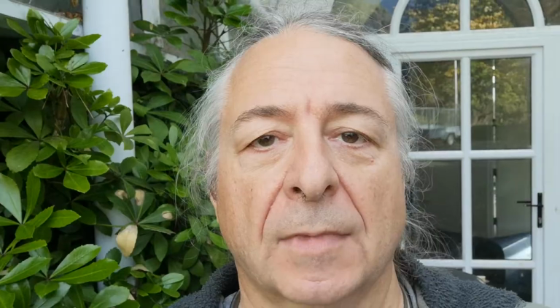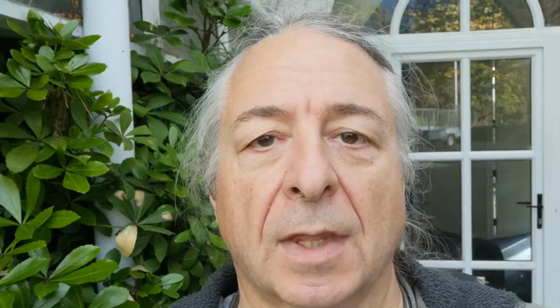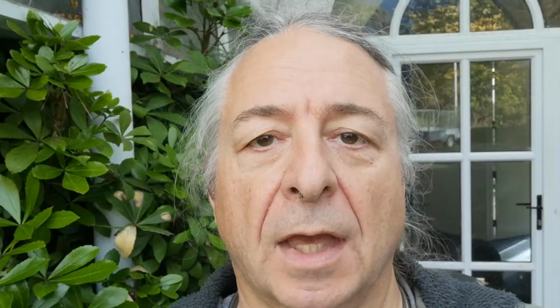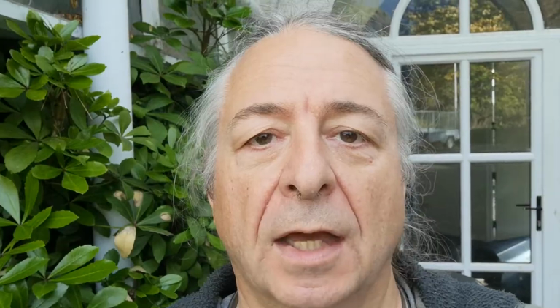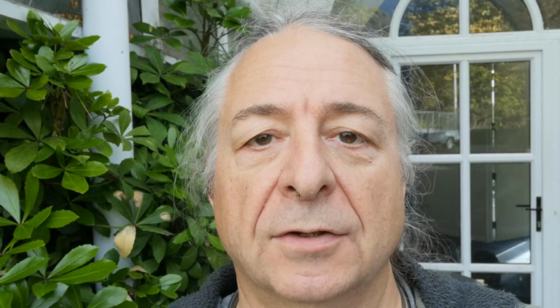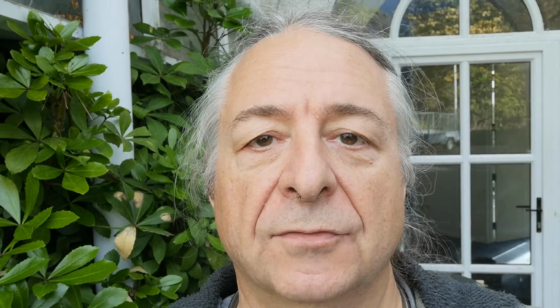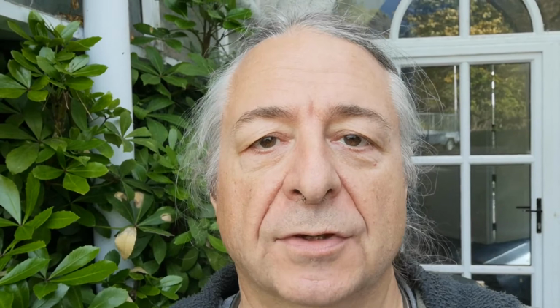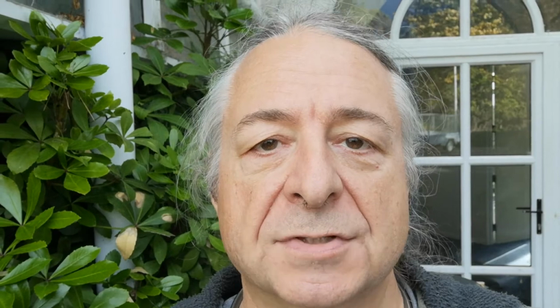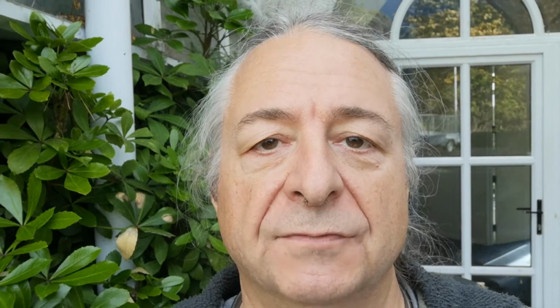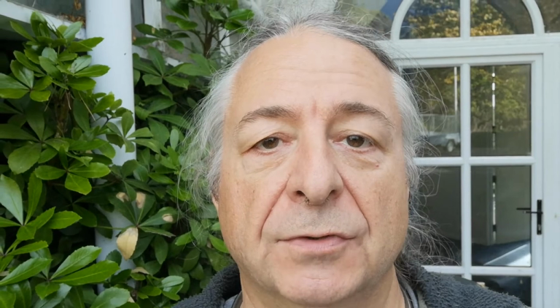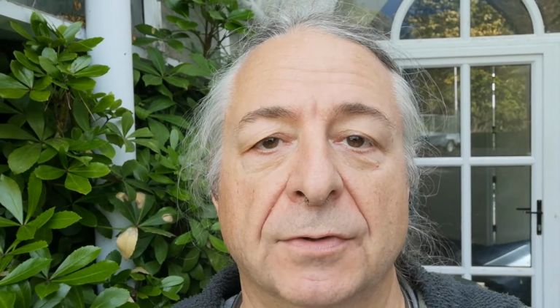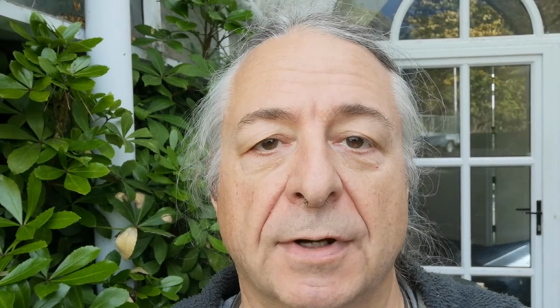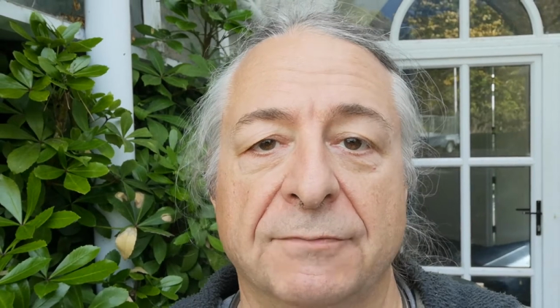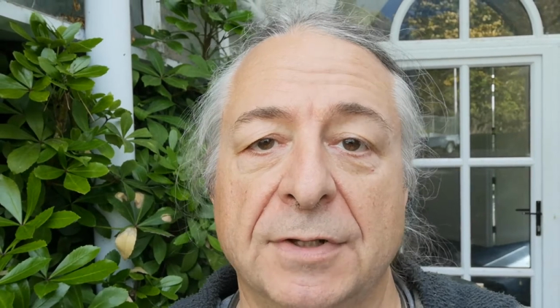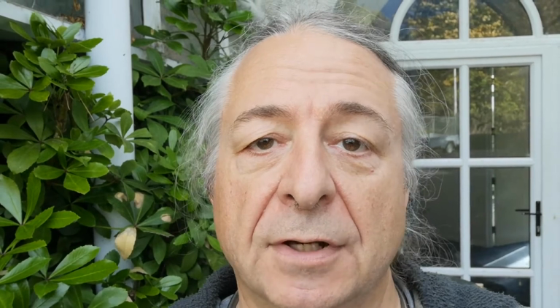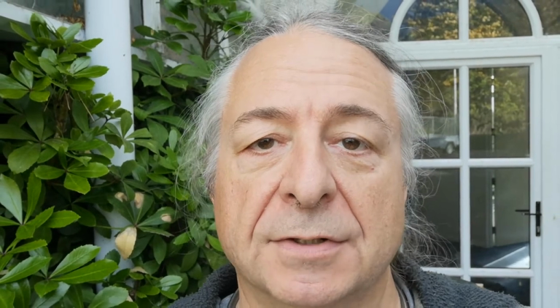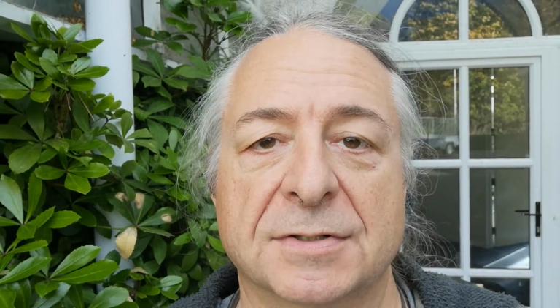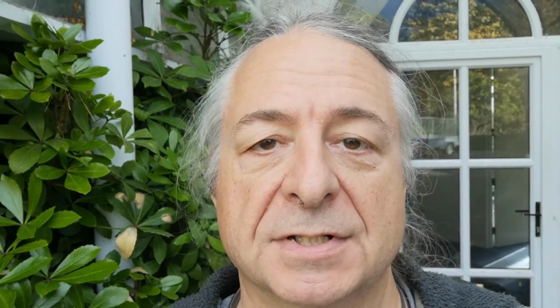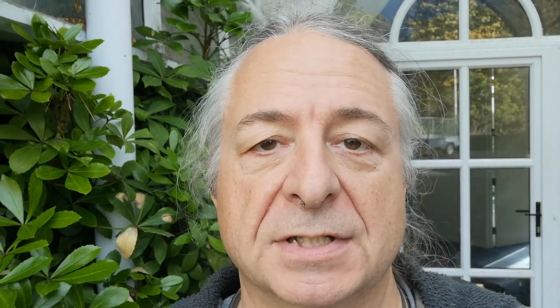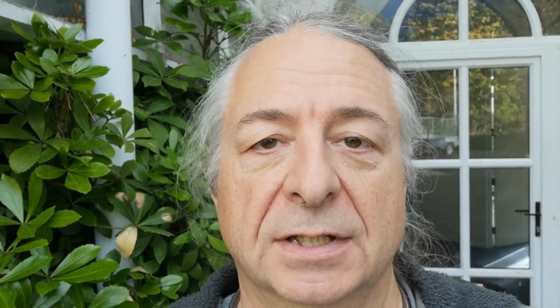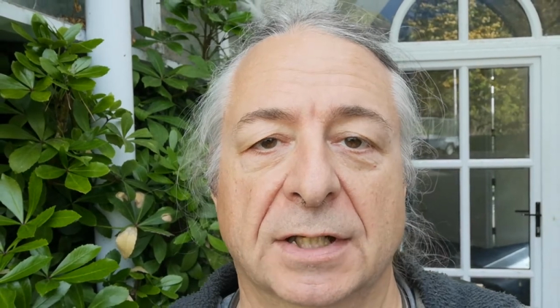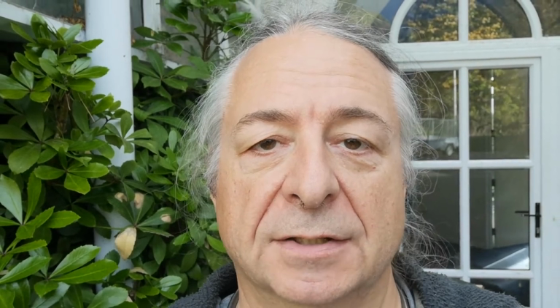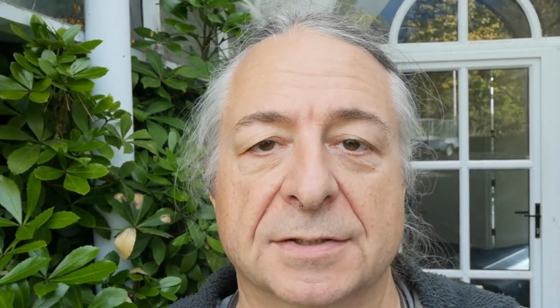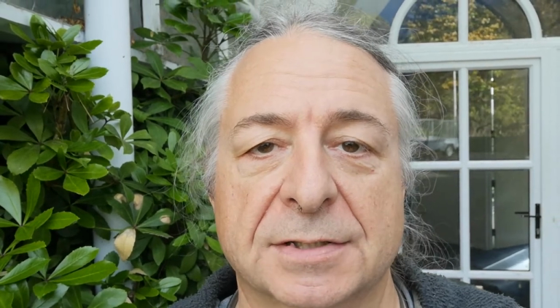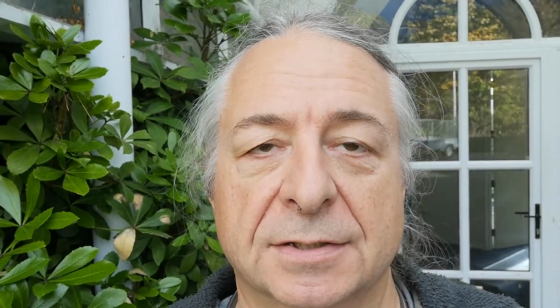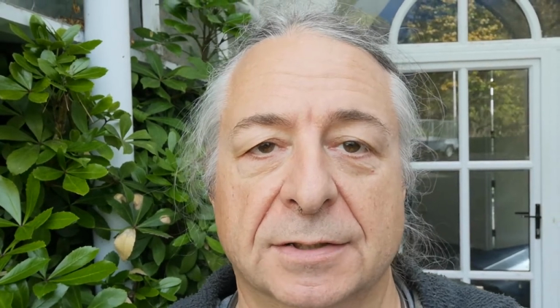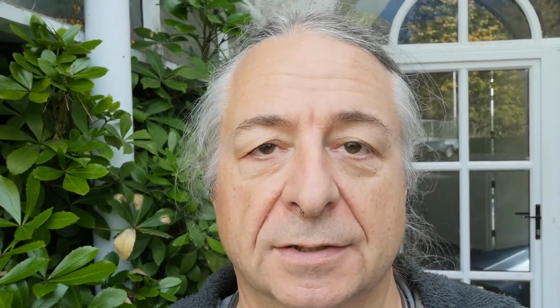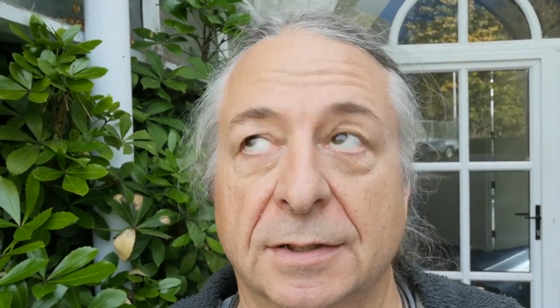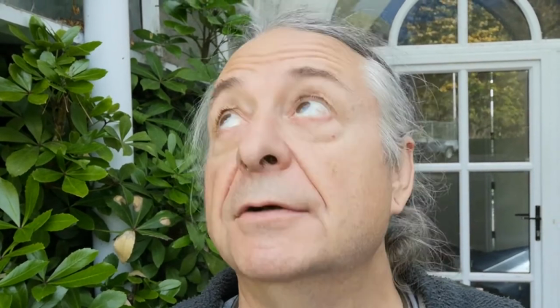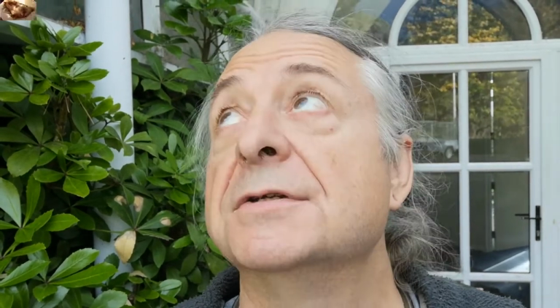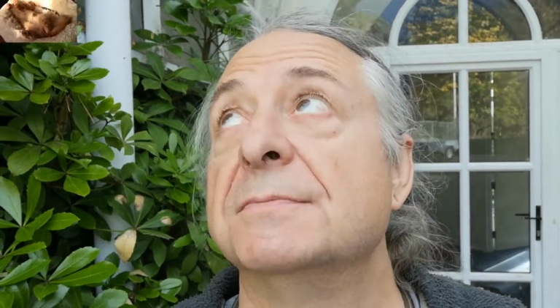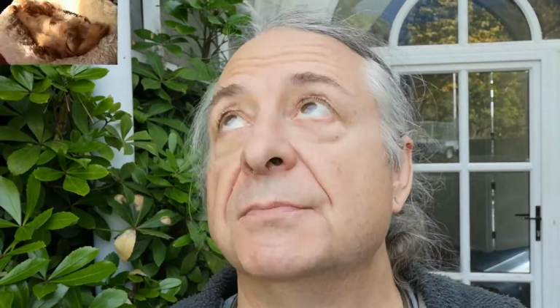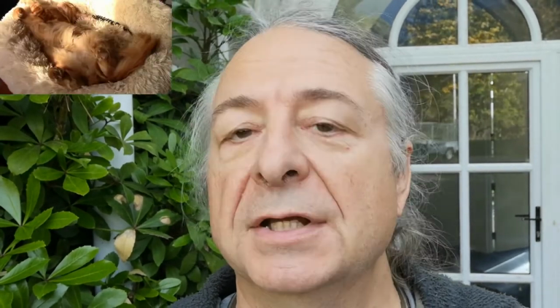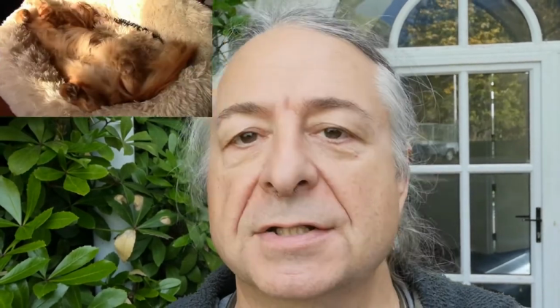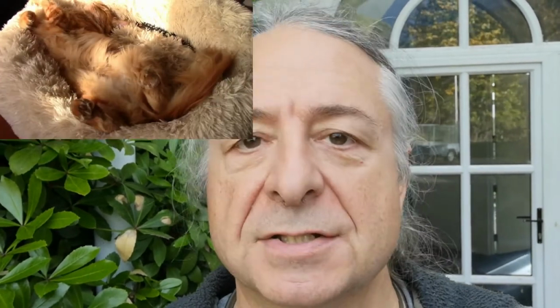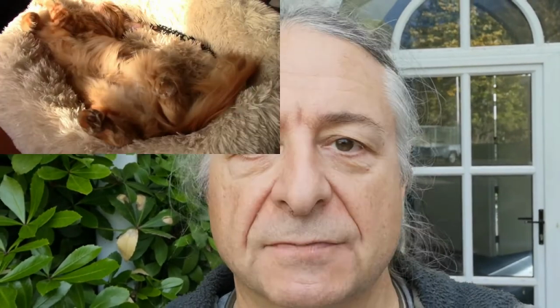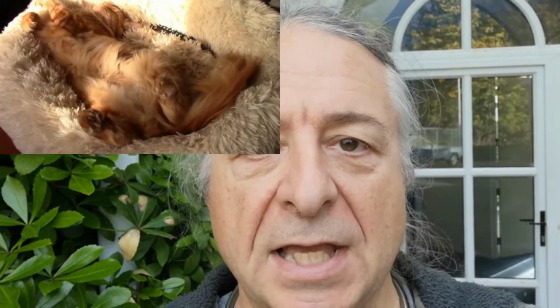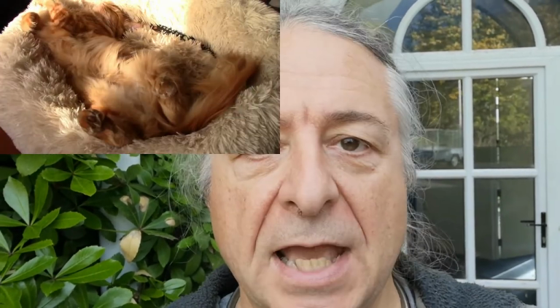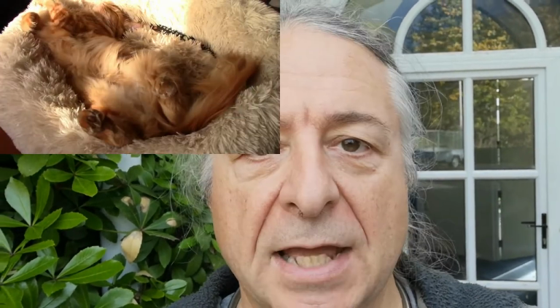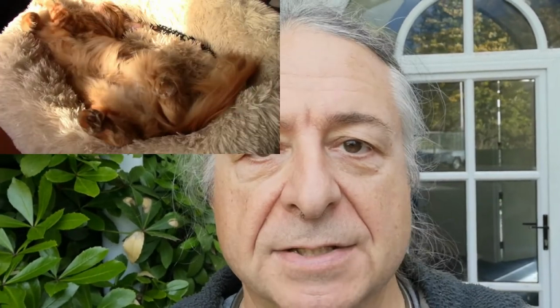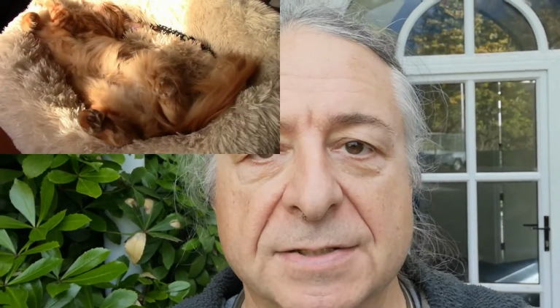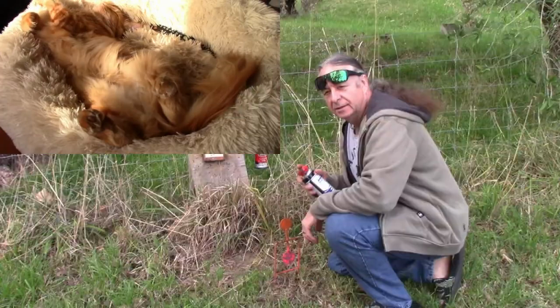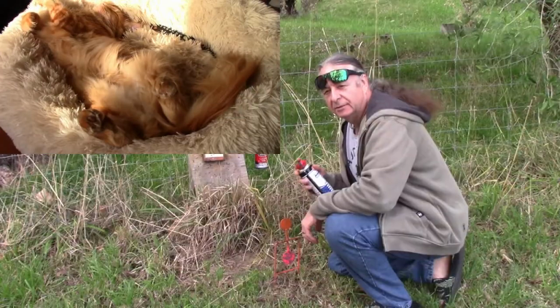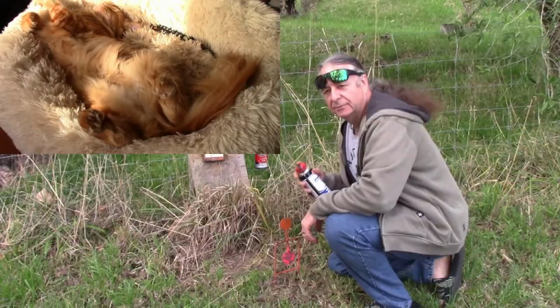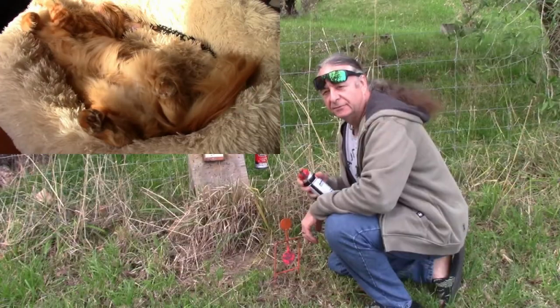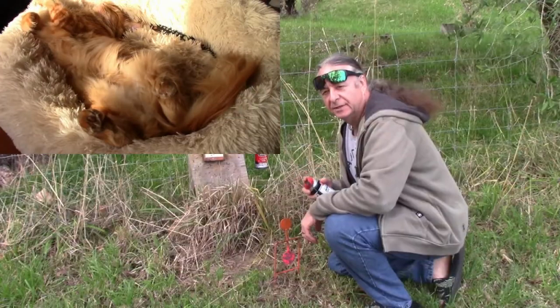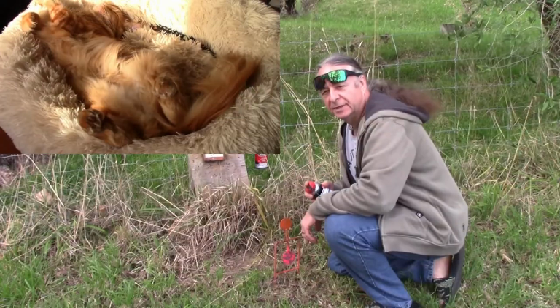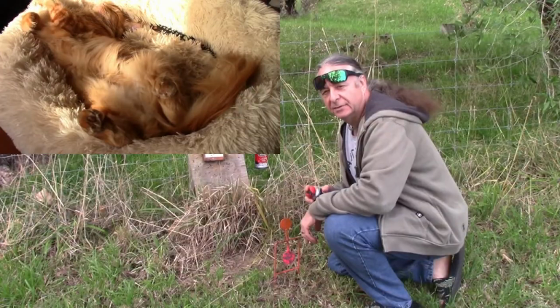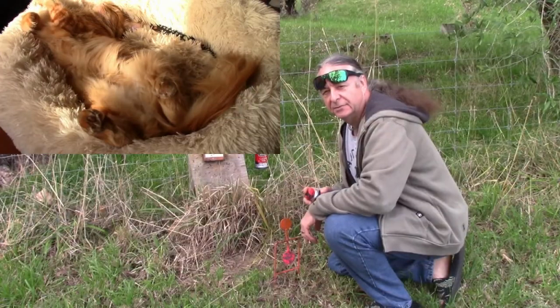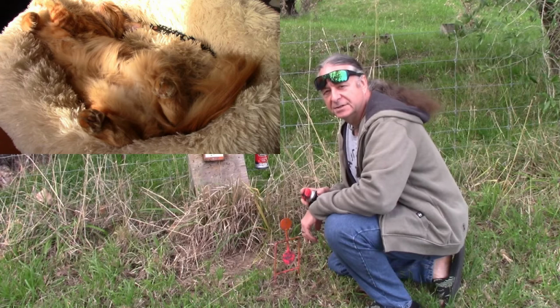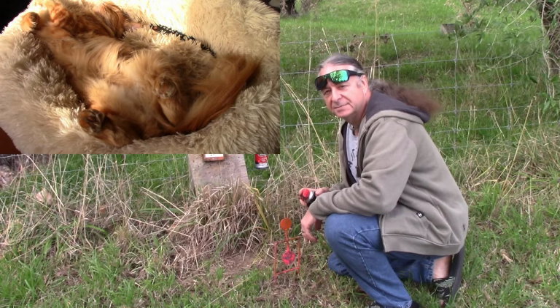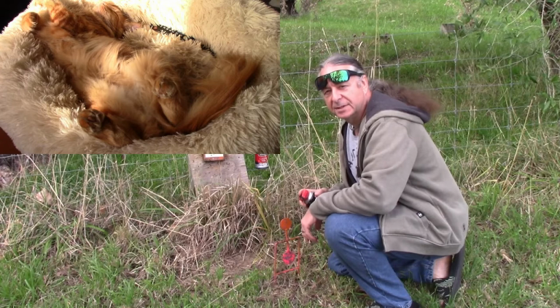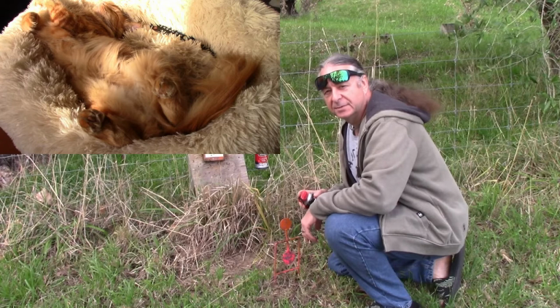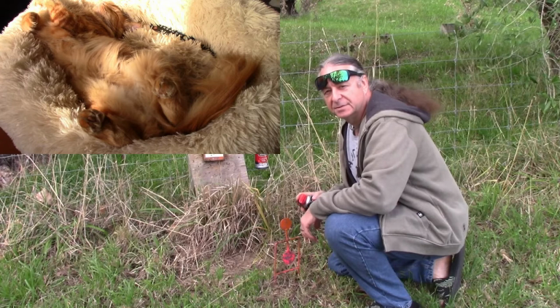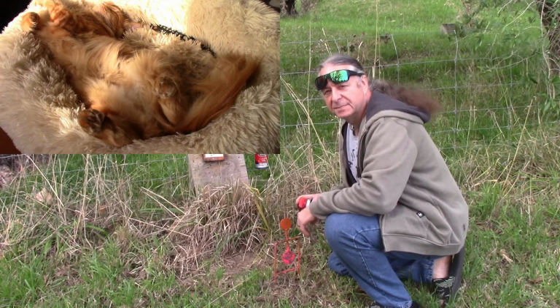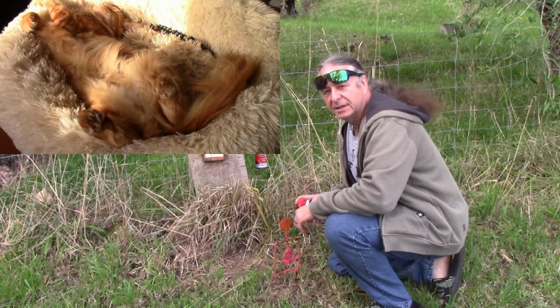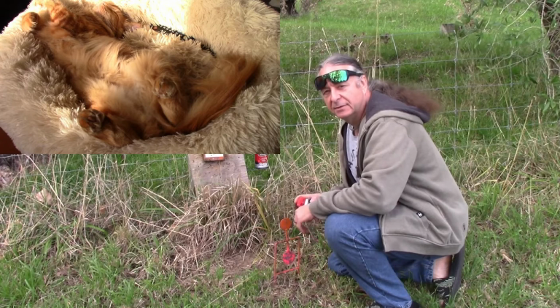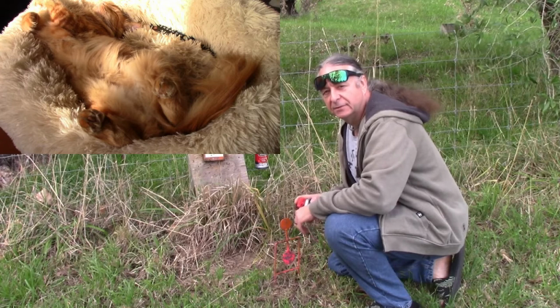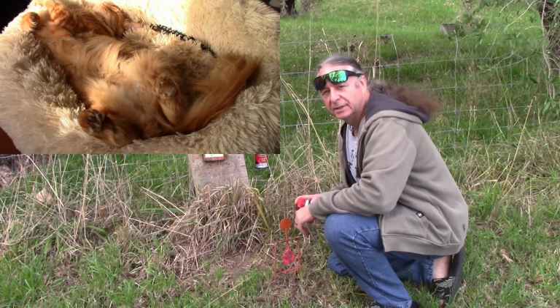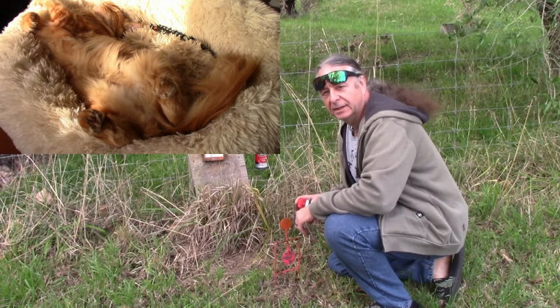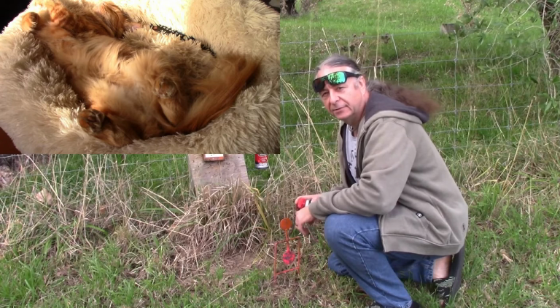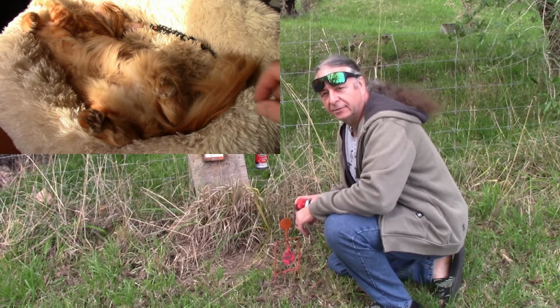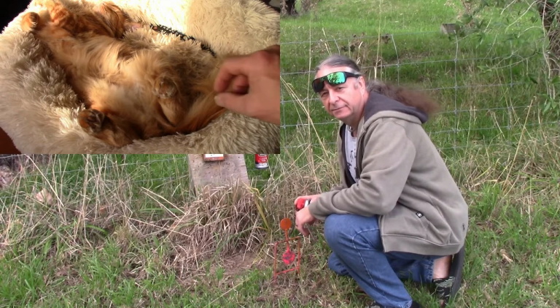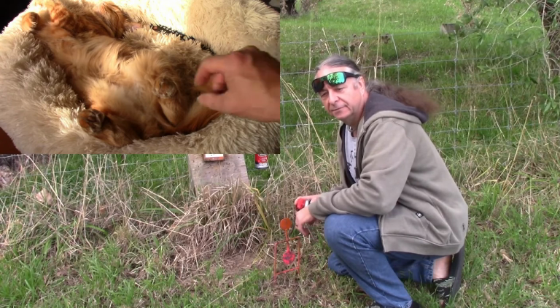And for those of you who have no interest in guns, here are some pictures of cats. I want to find out which is my most powerful air rifle.